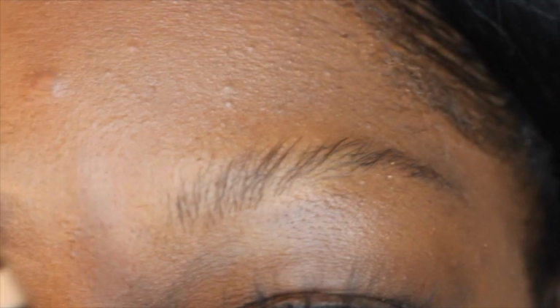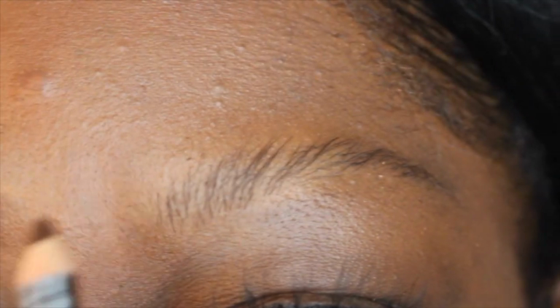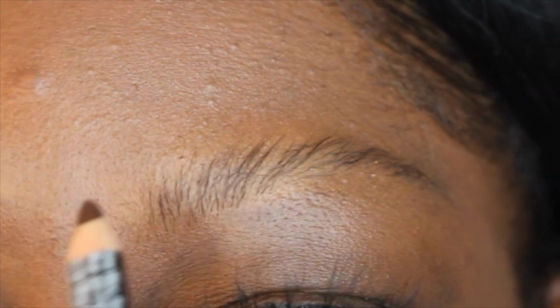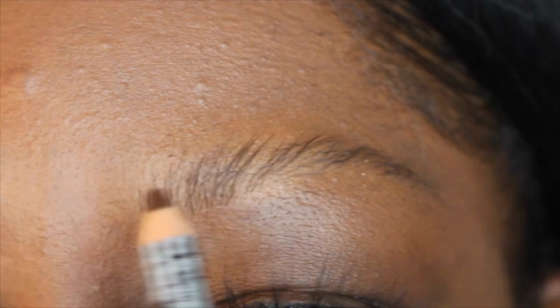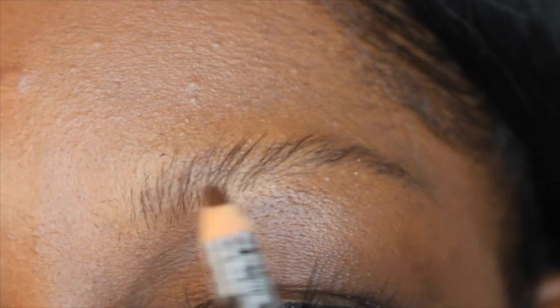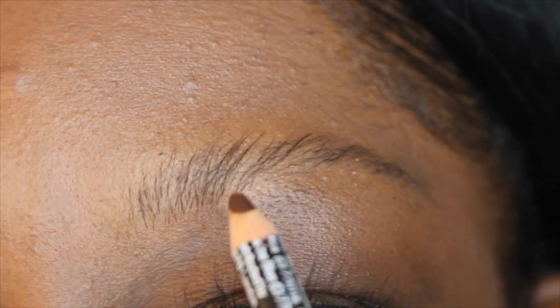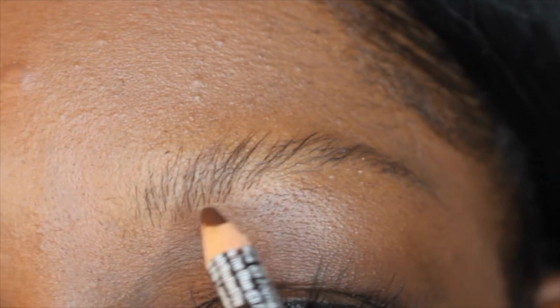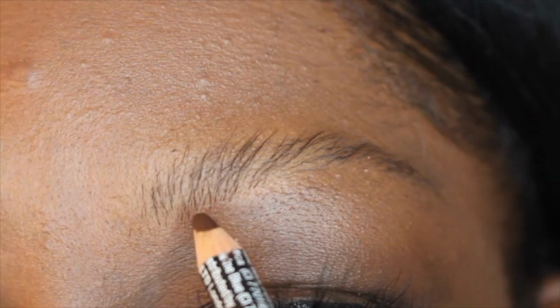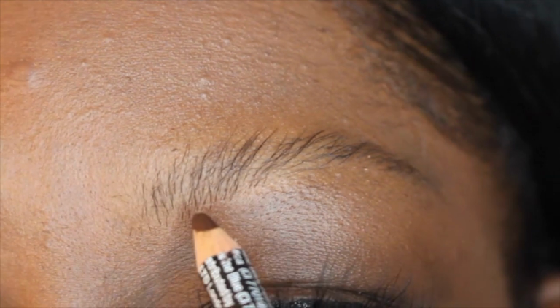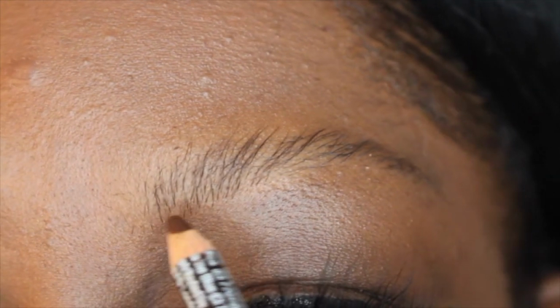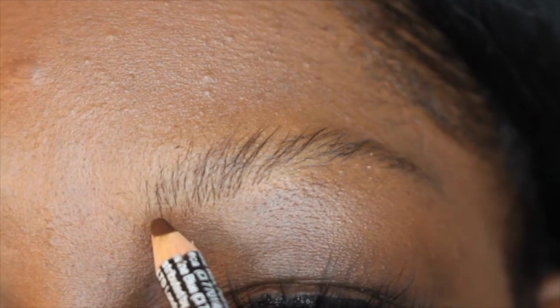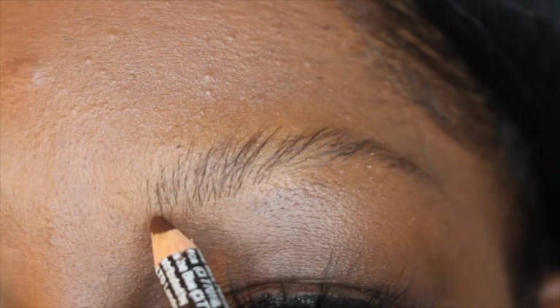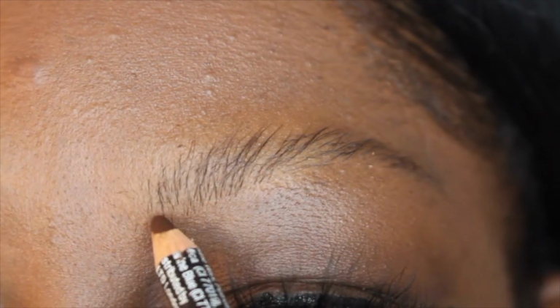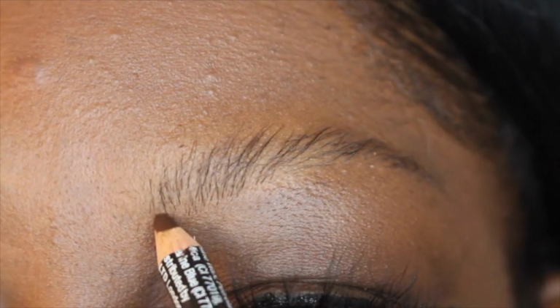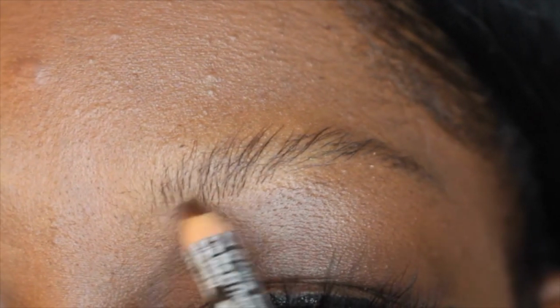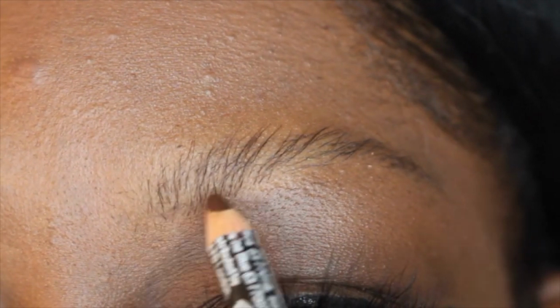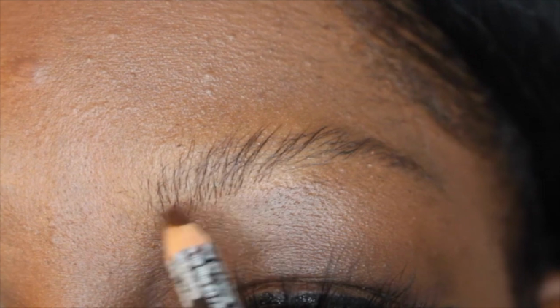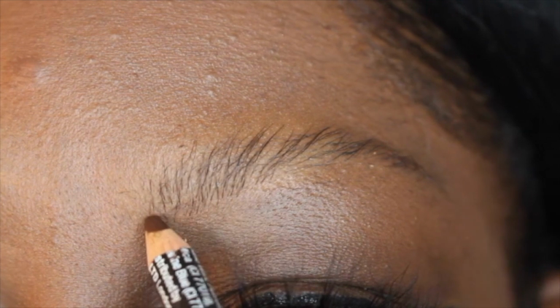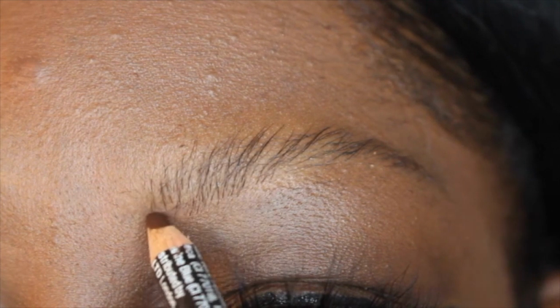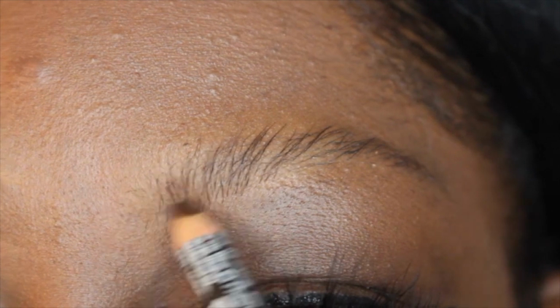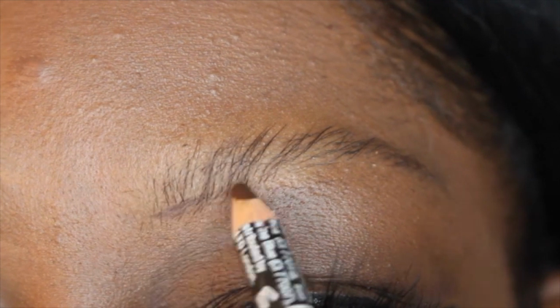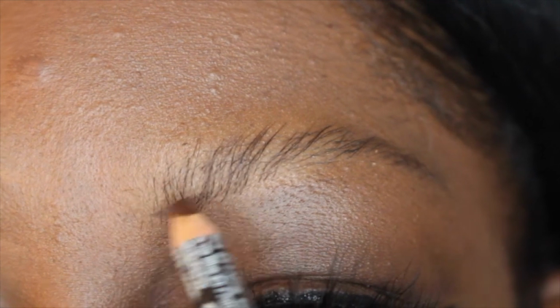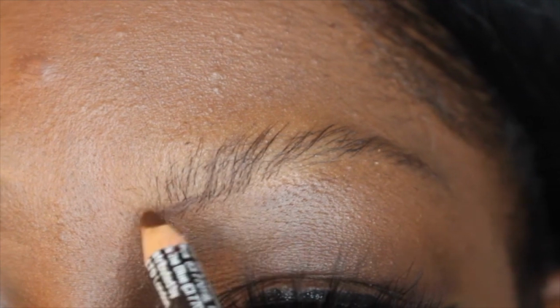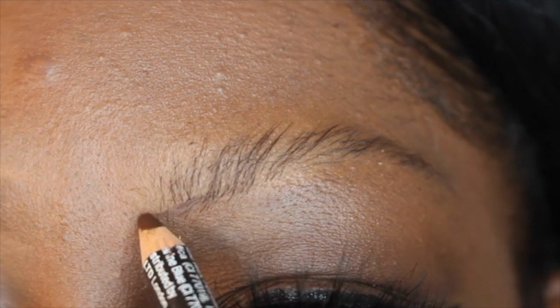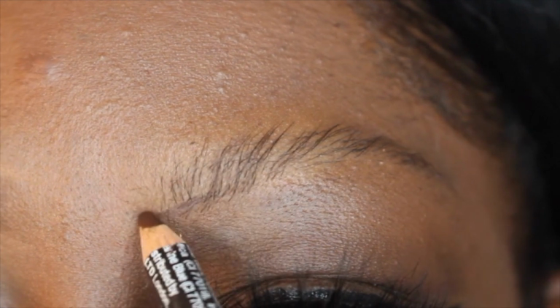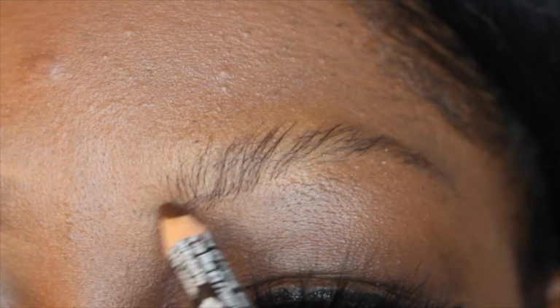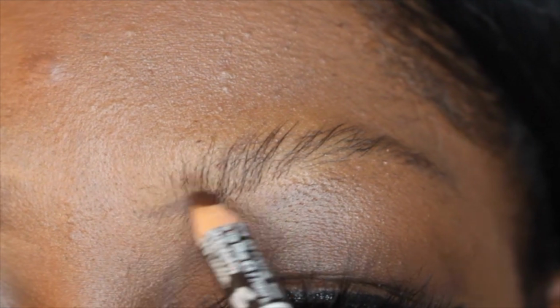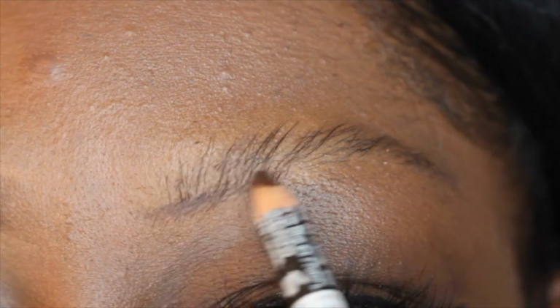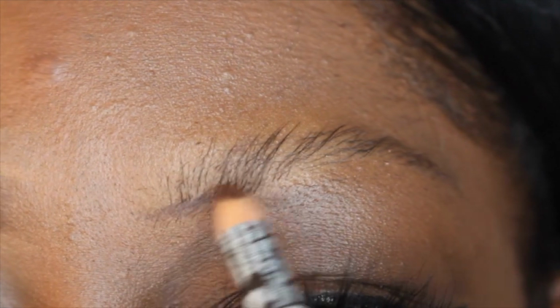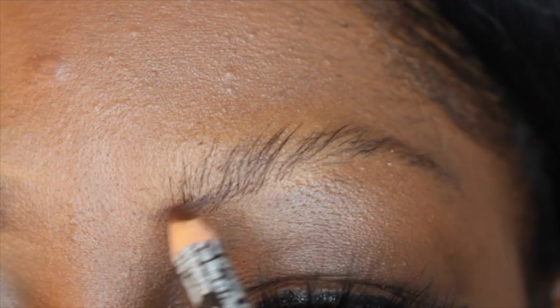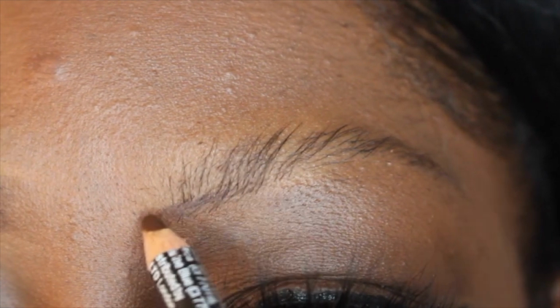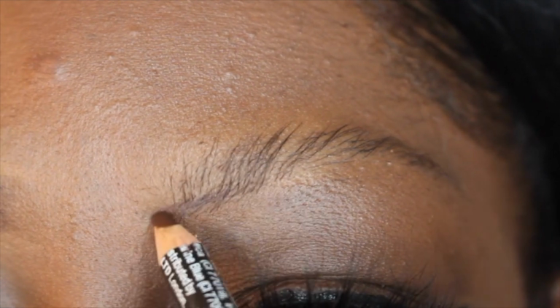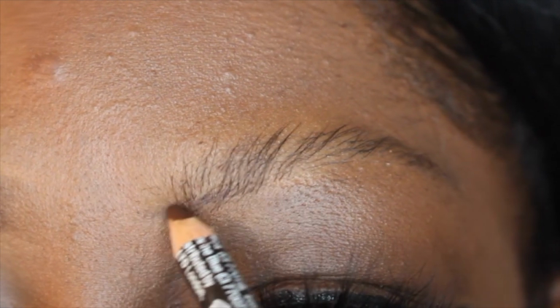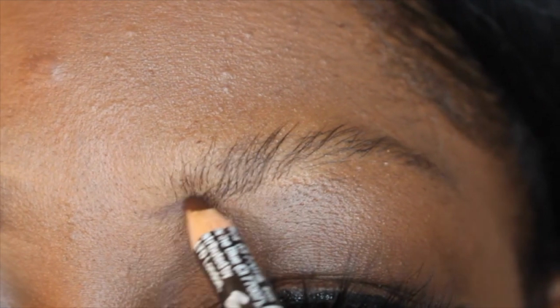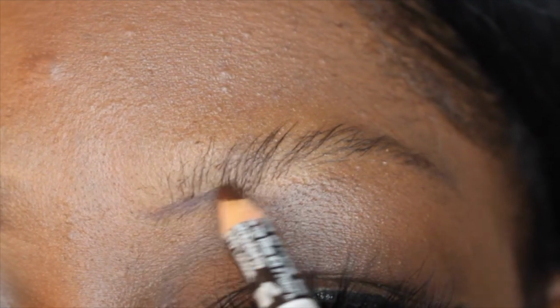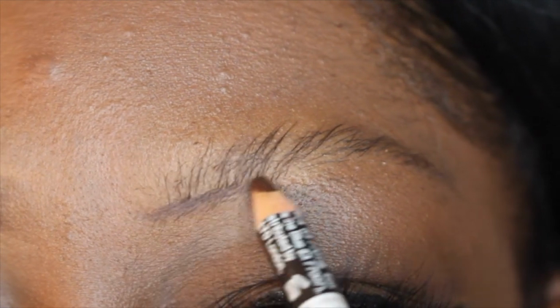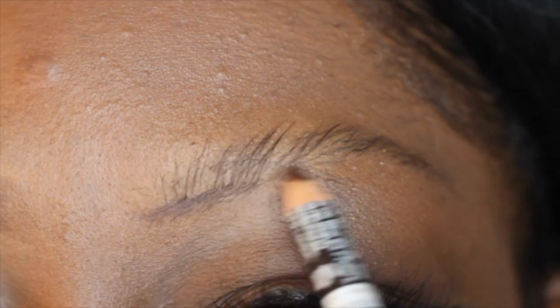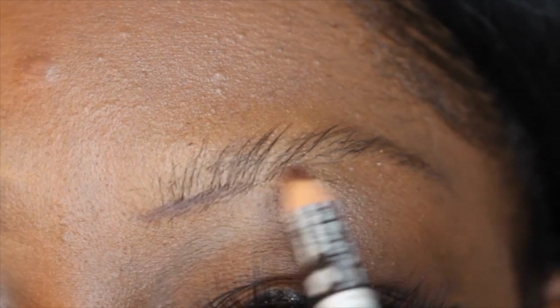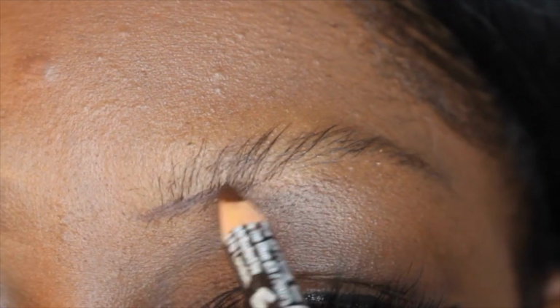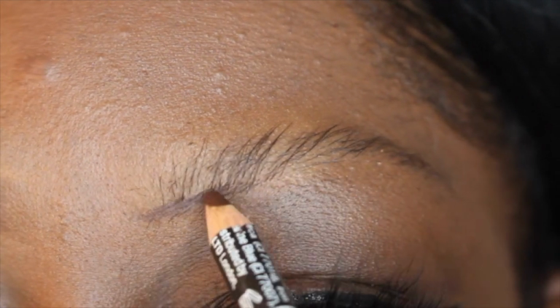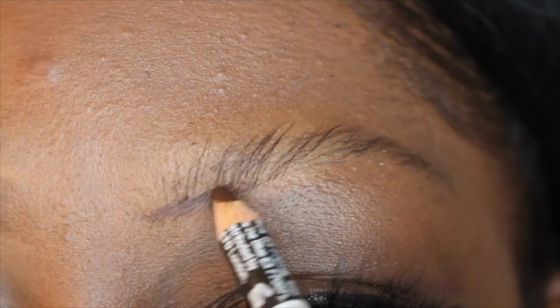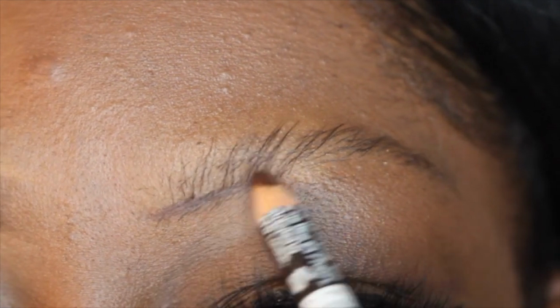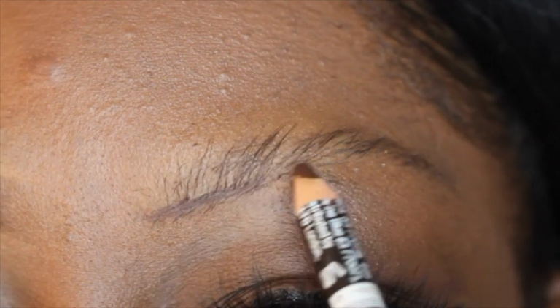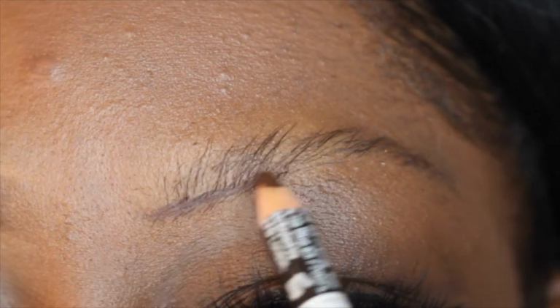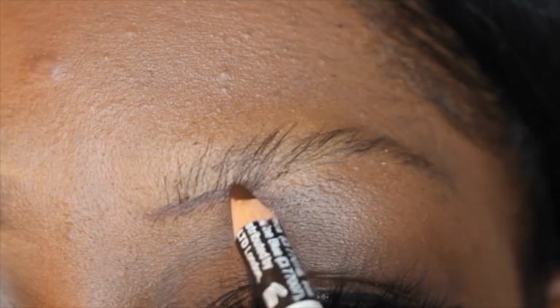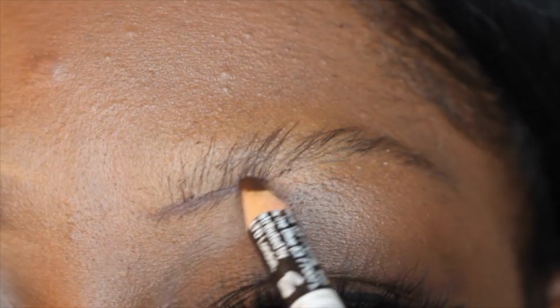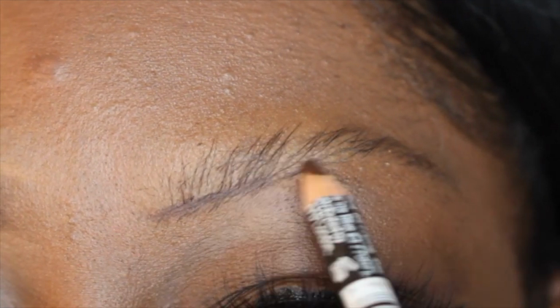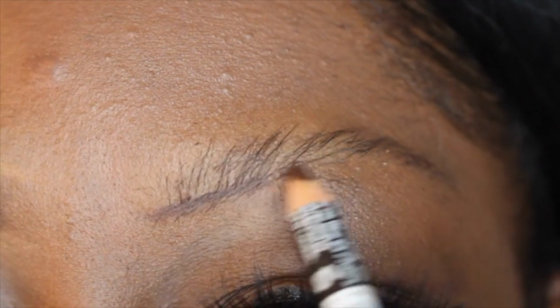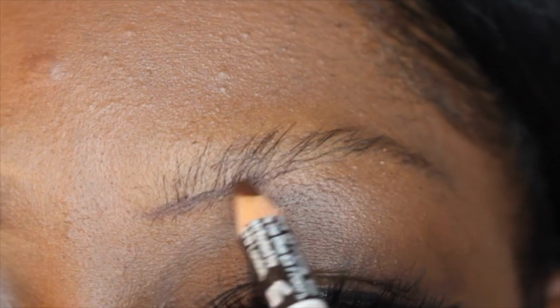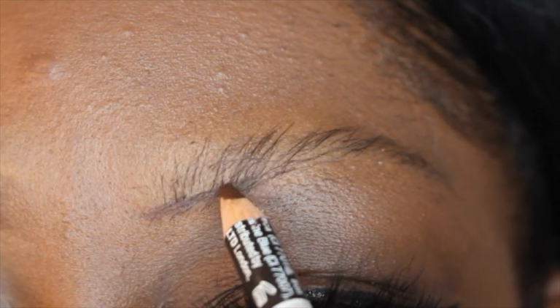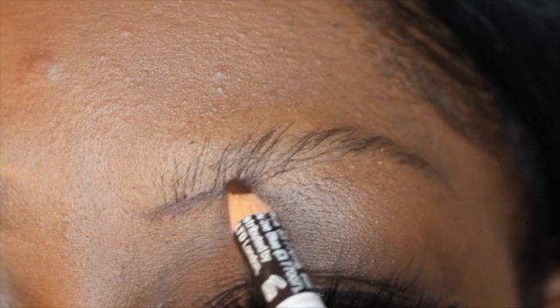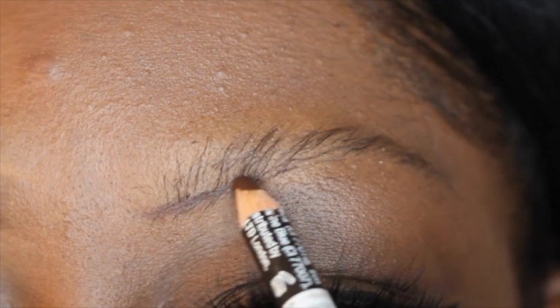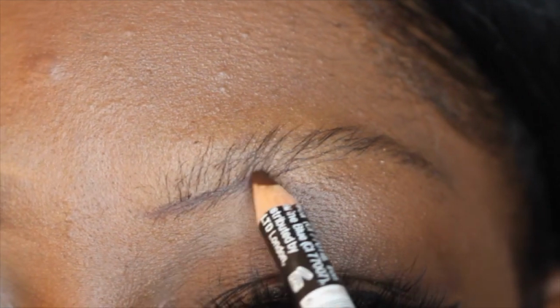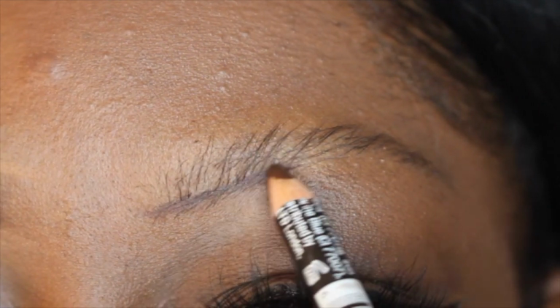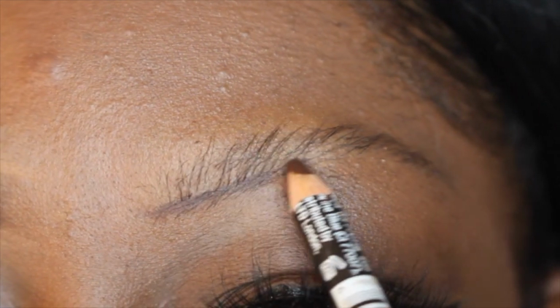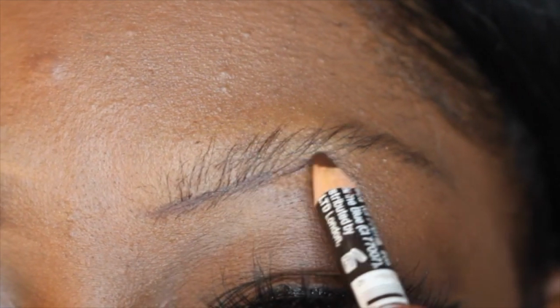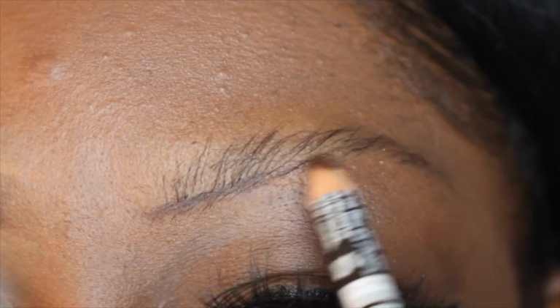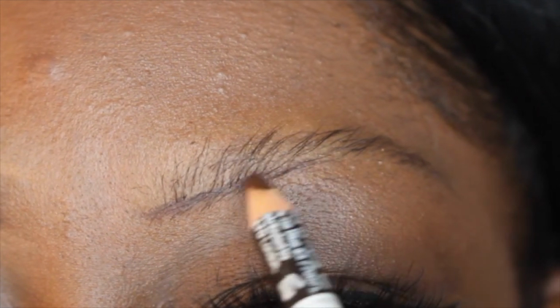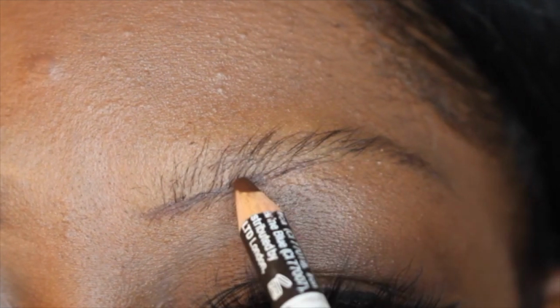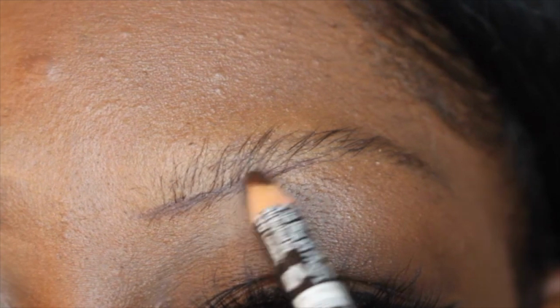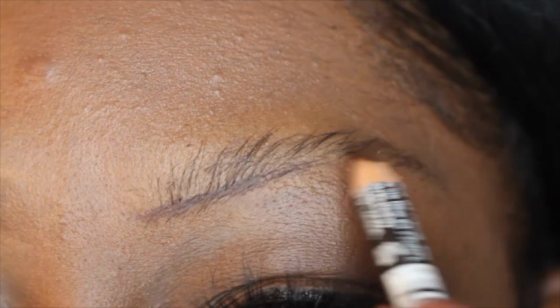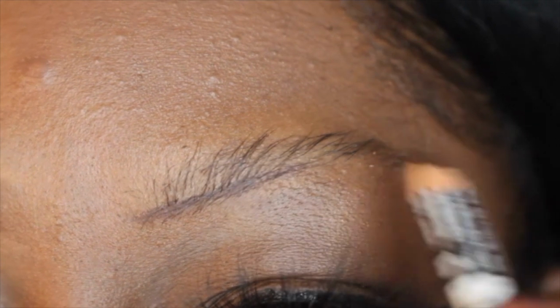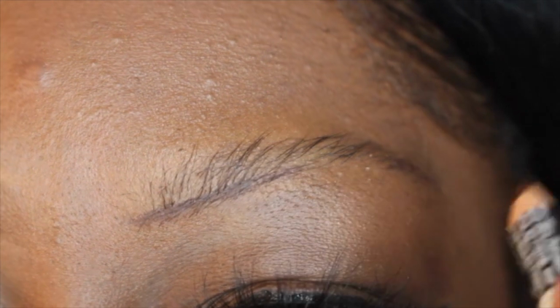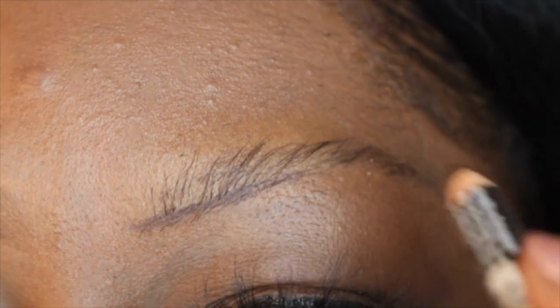Brow pencils are used to fill in any gaps in your eyebrows. You just want to use the pencil and take light feathery strokes to draw in each hair.